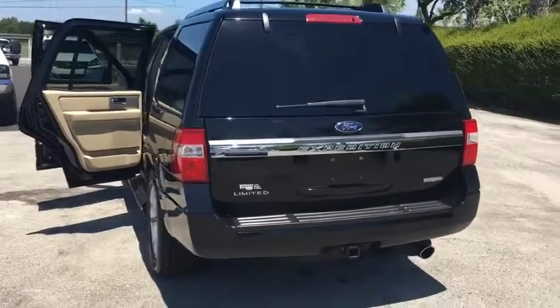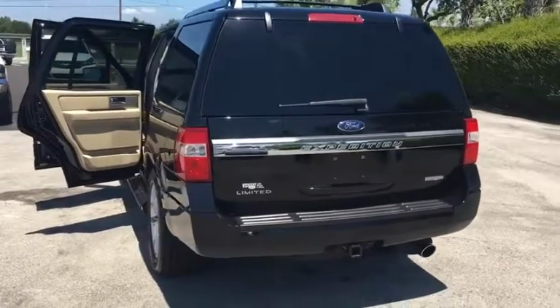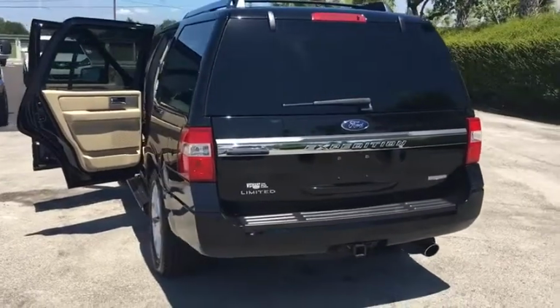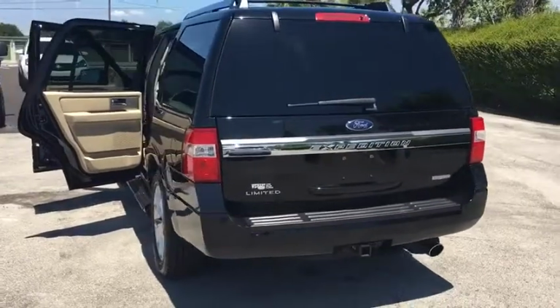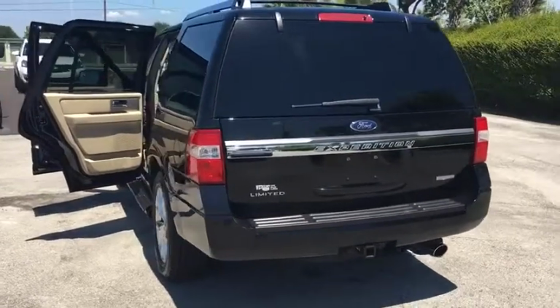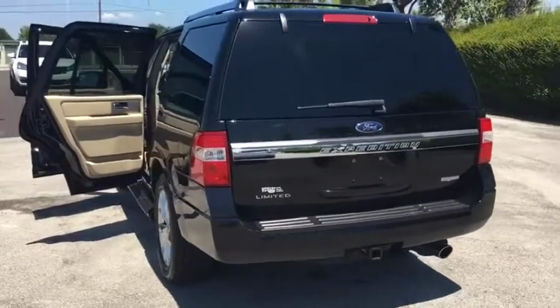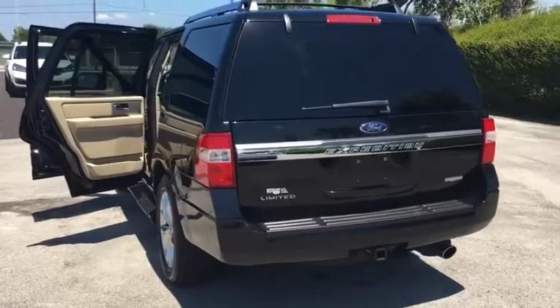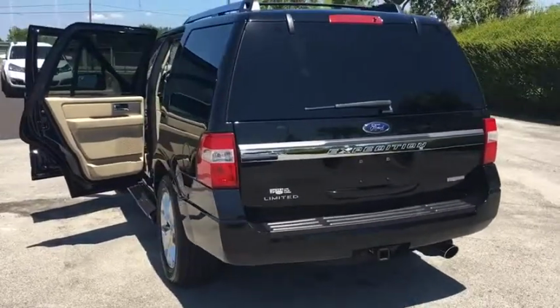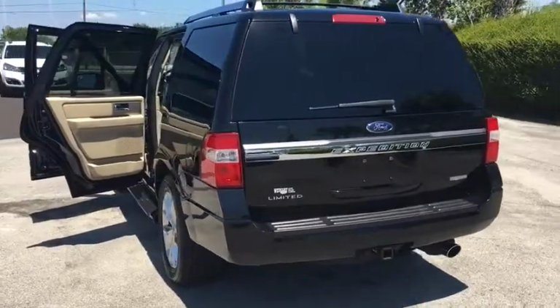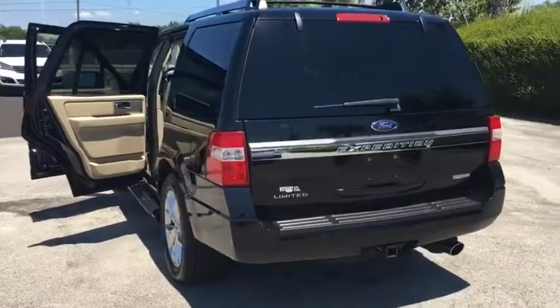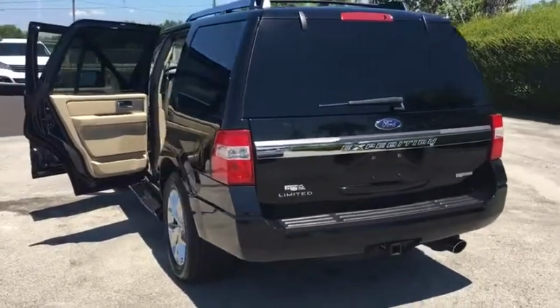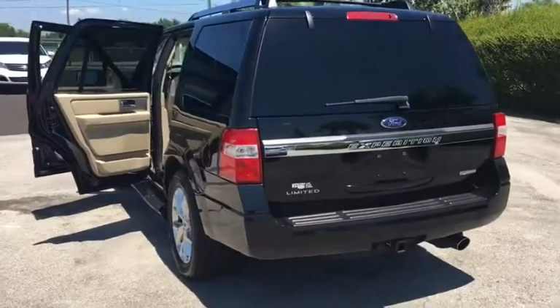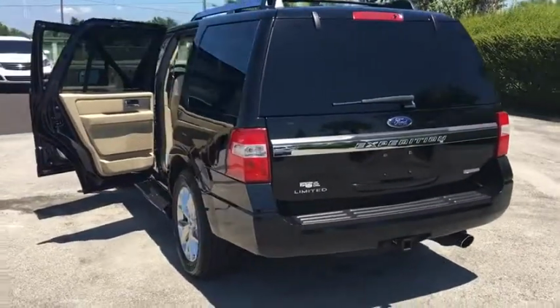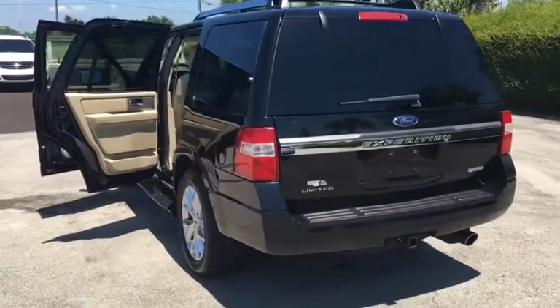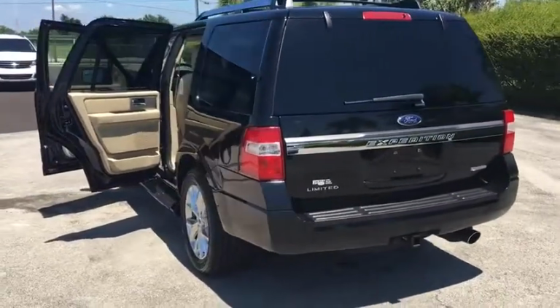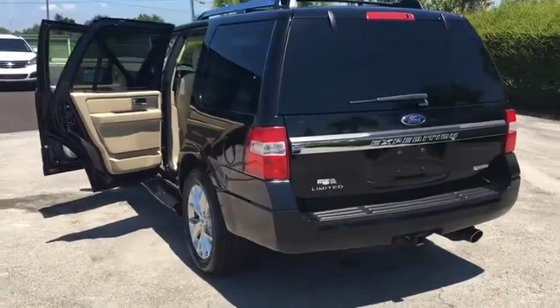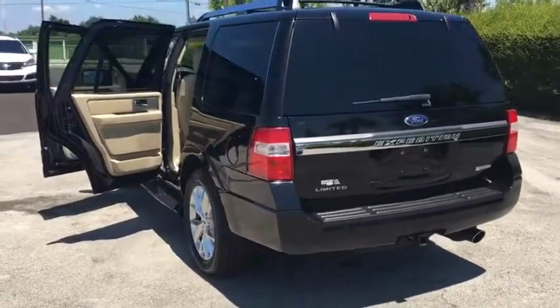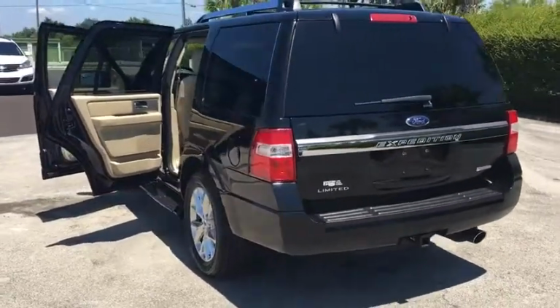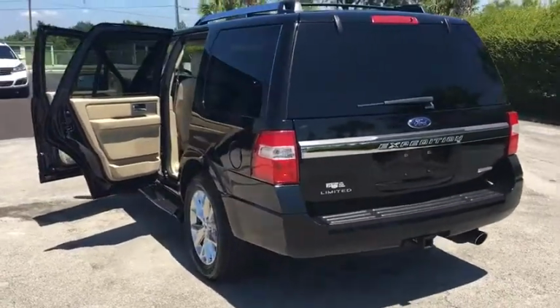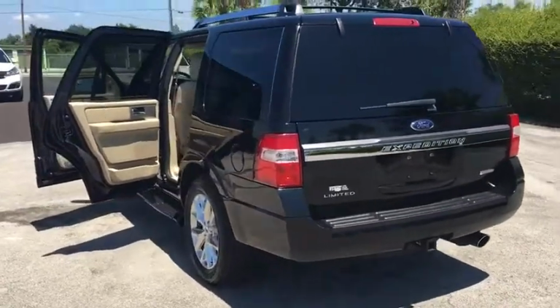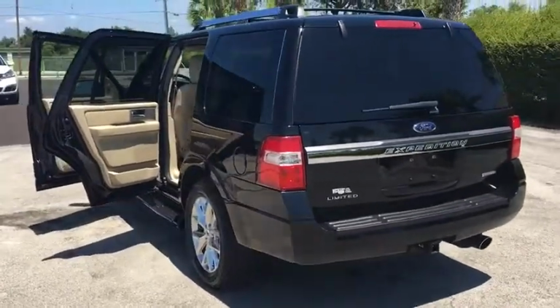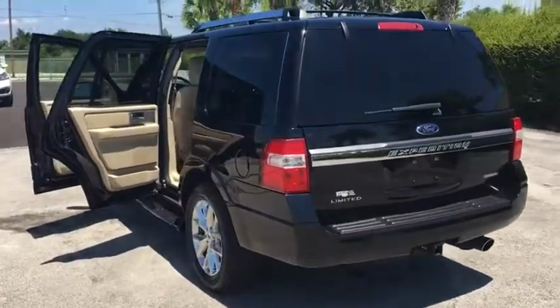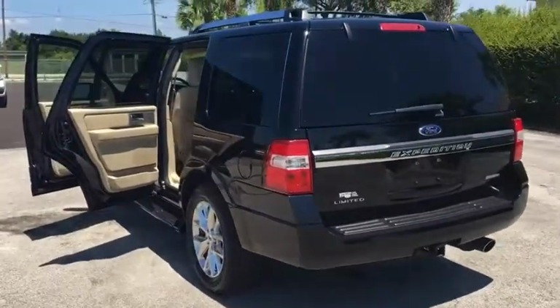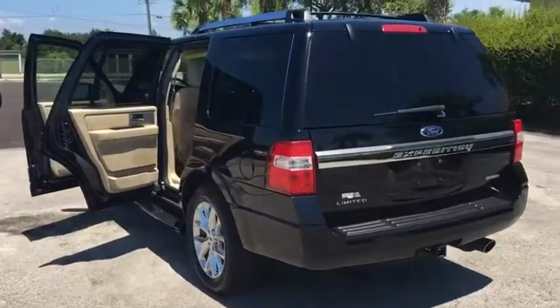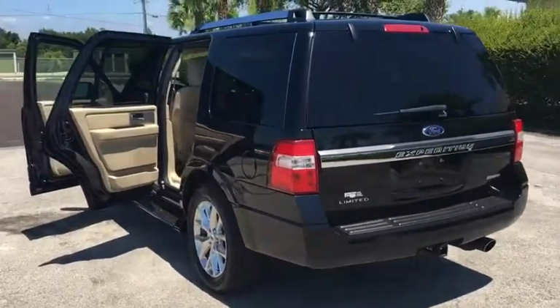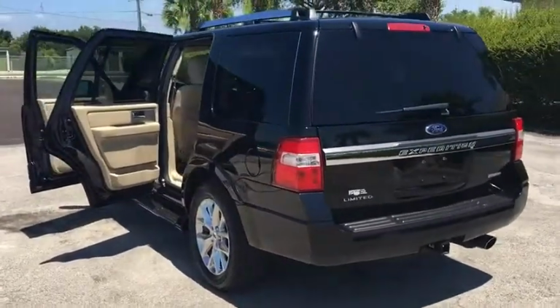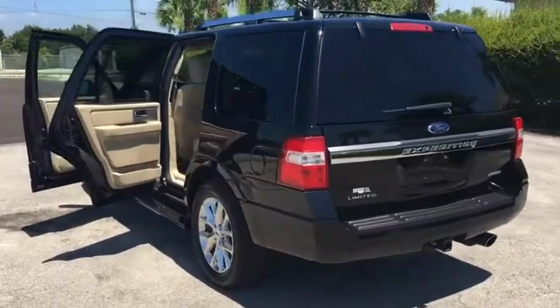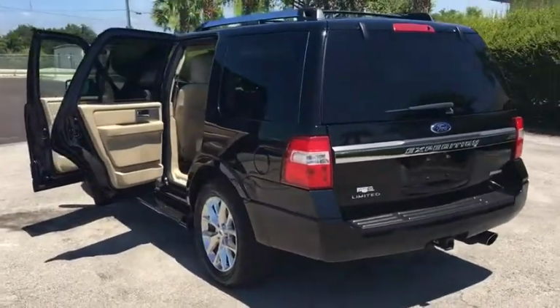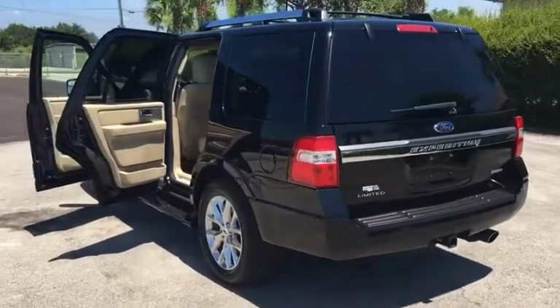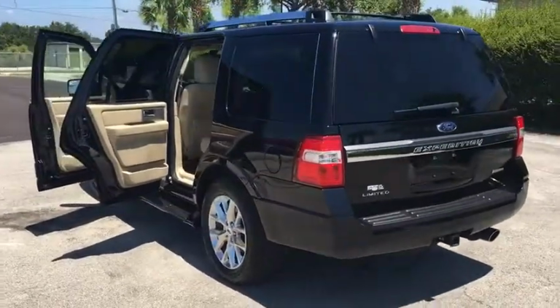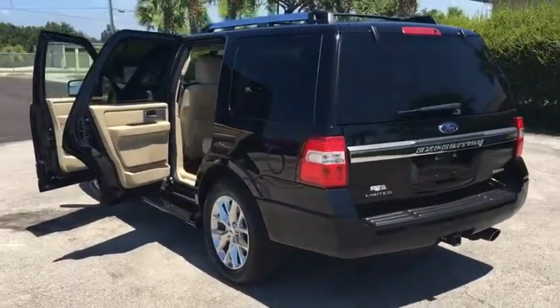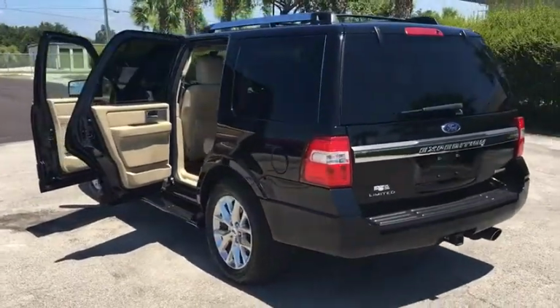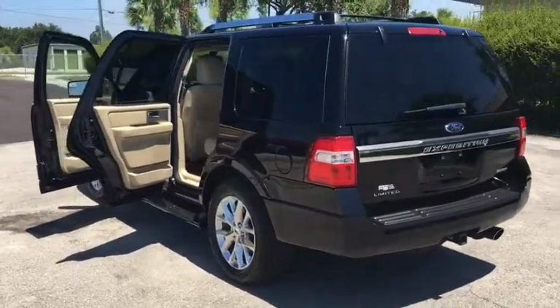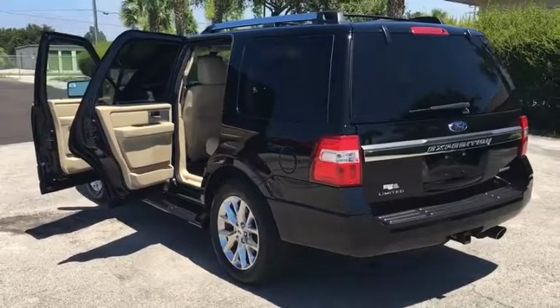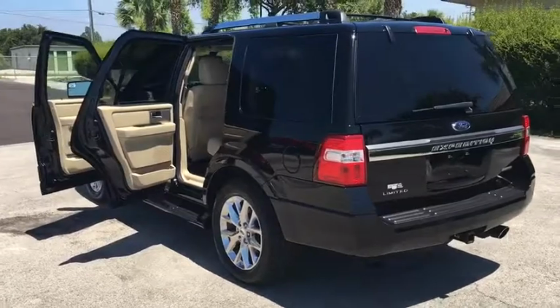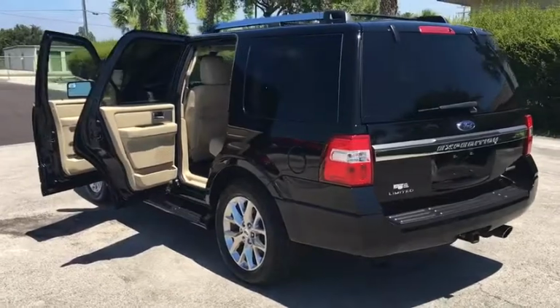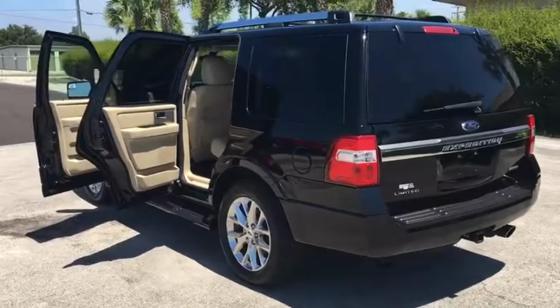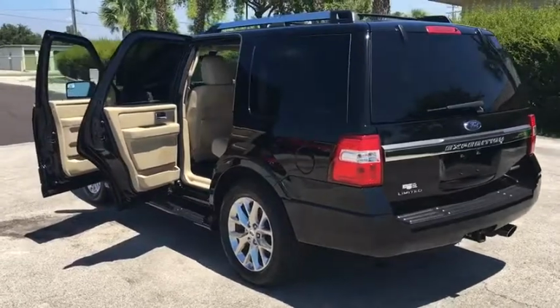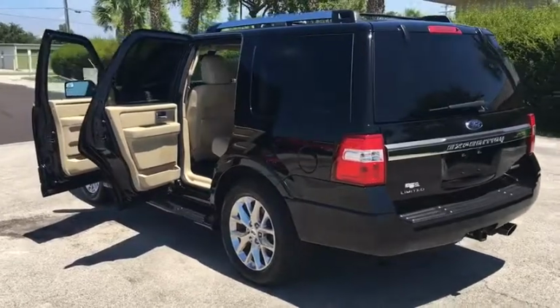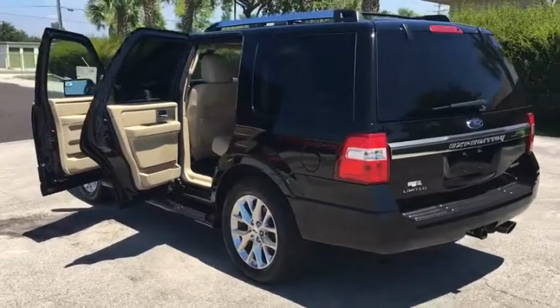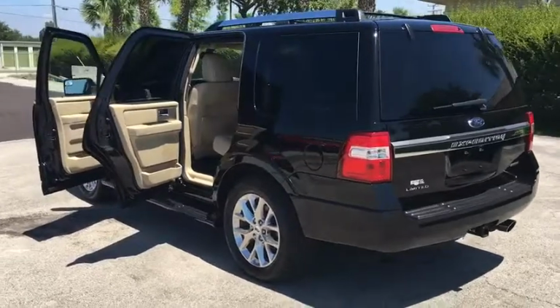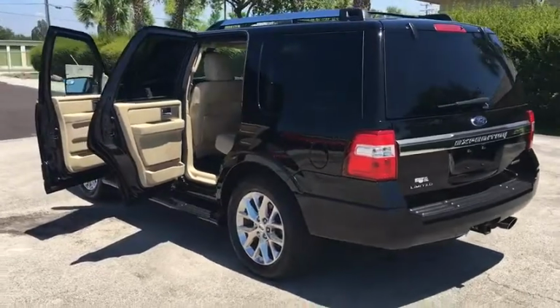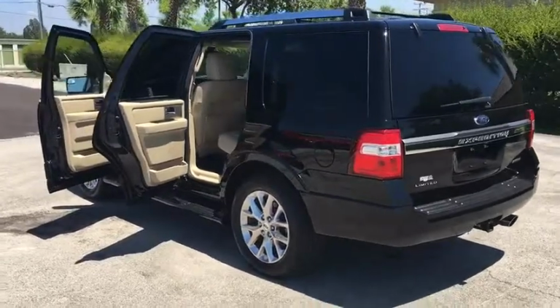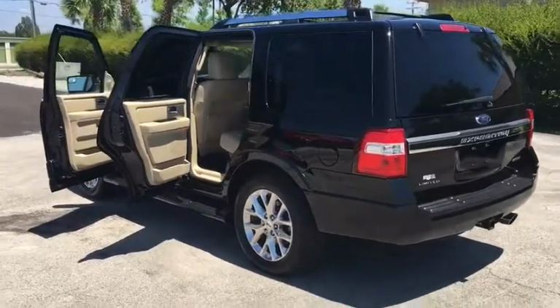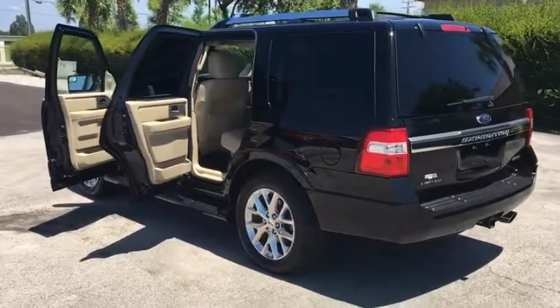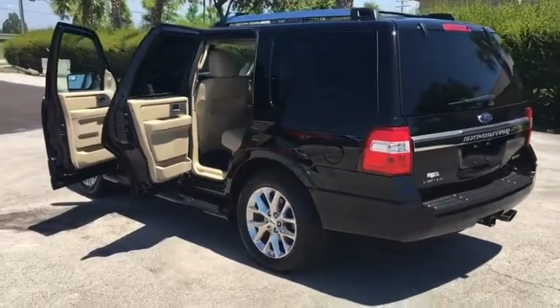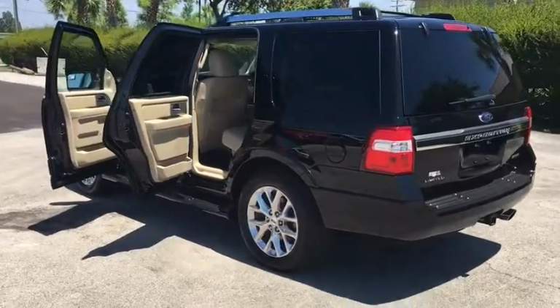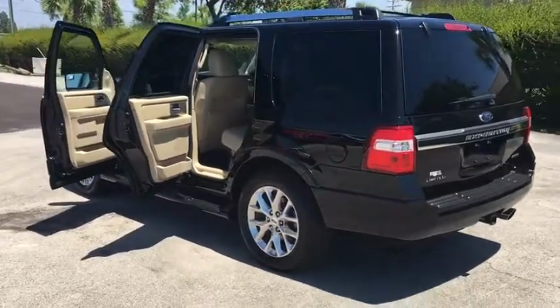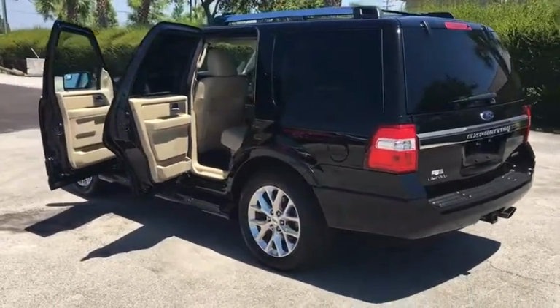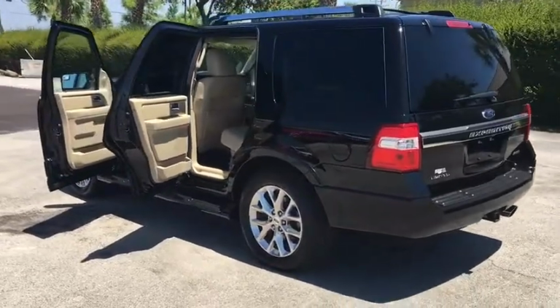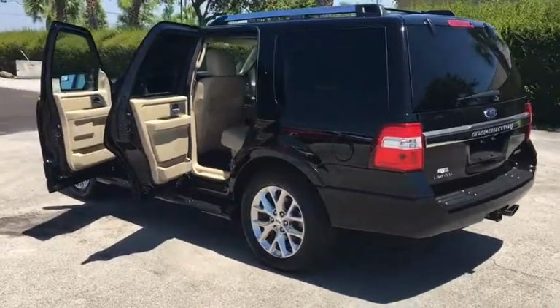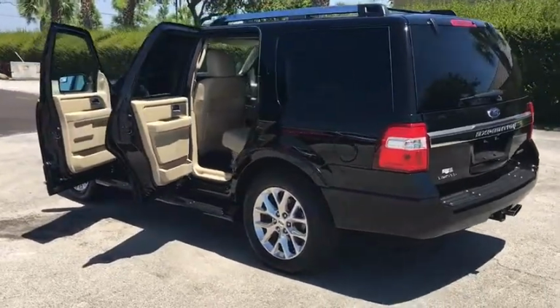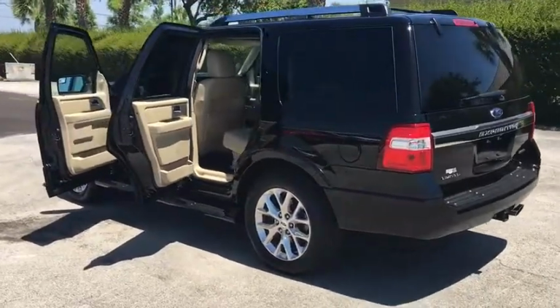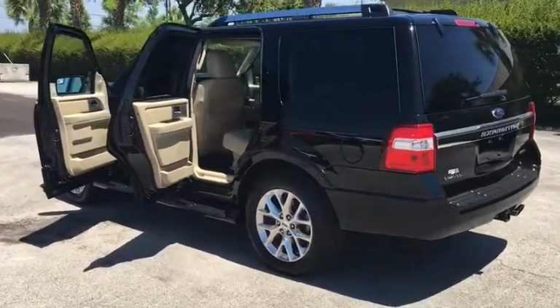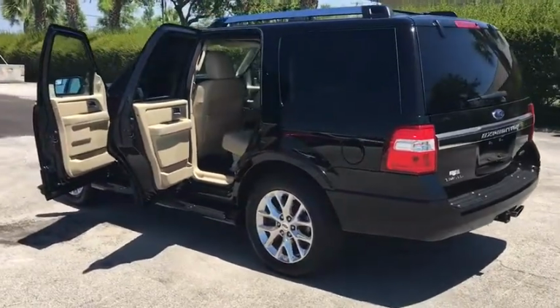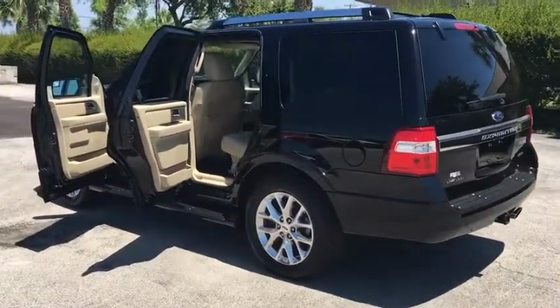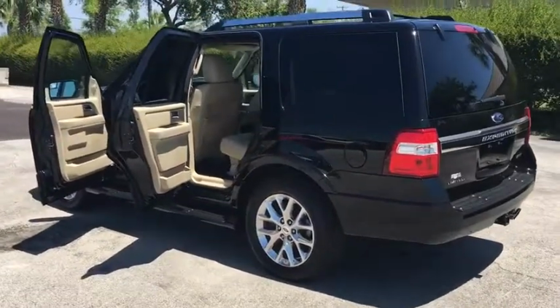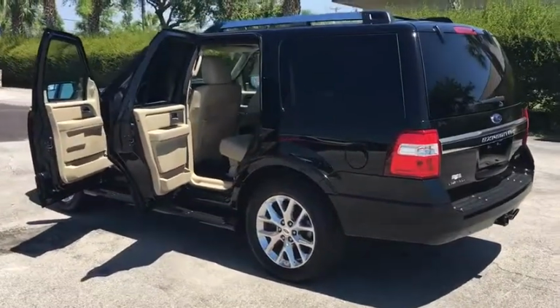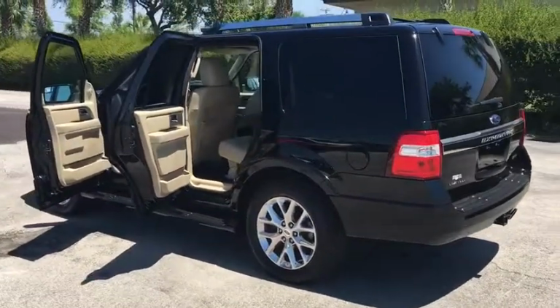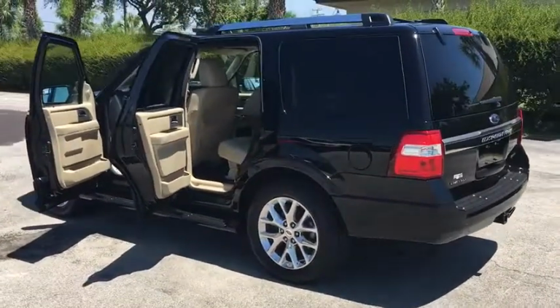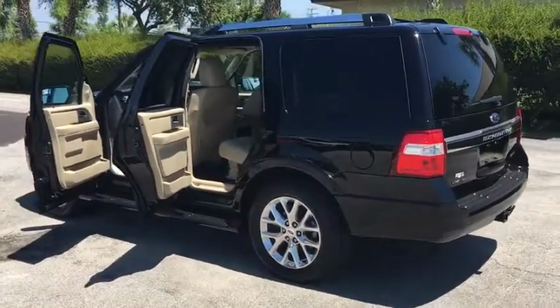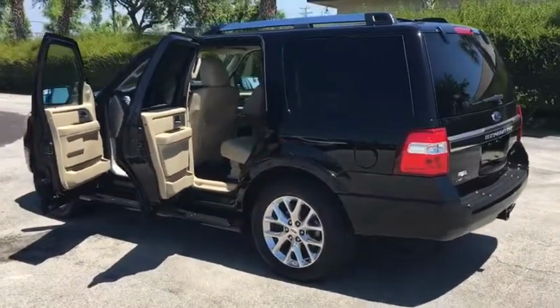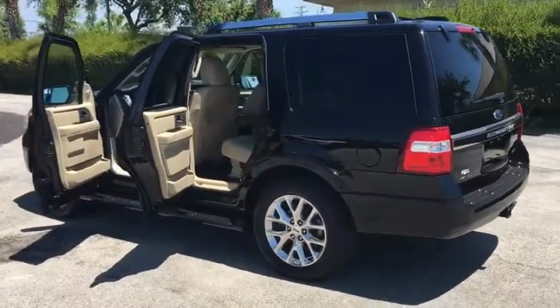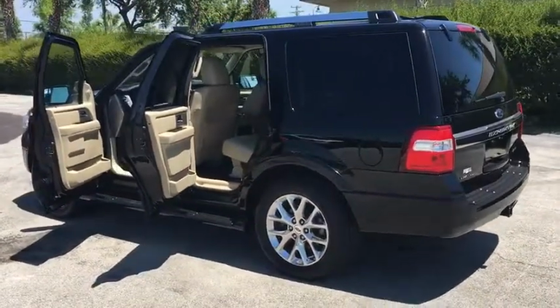Fog lights, power windows, remote keyless entry. Wouldn't you look great in this vehicle? Stop in today and see for yourself.